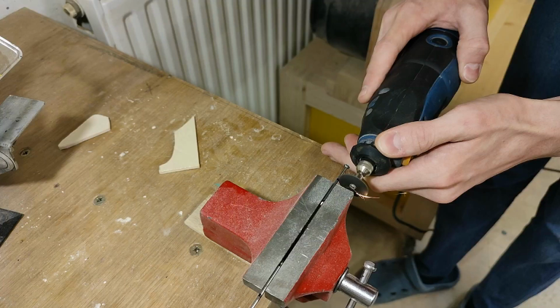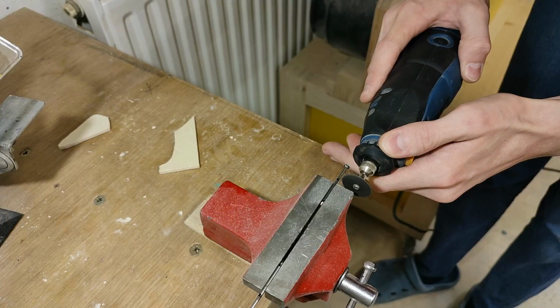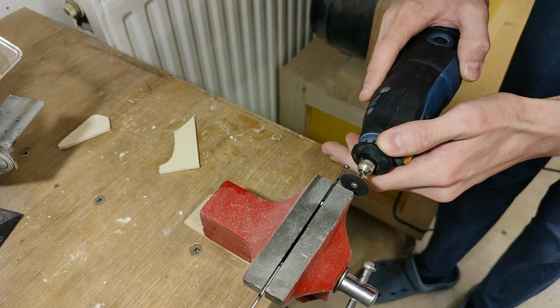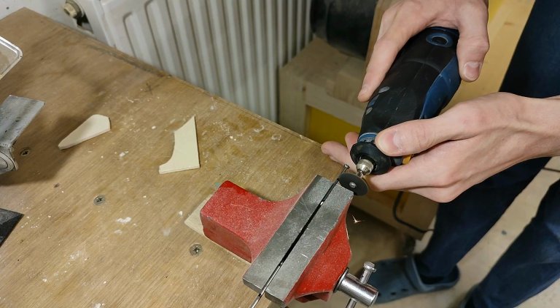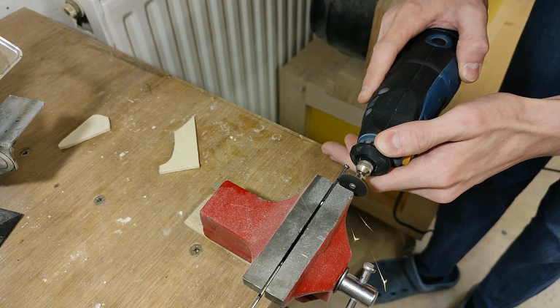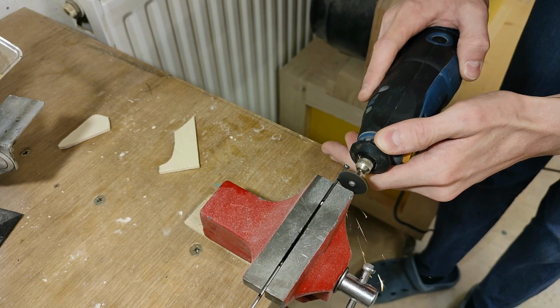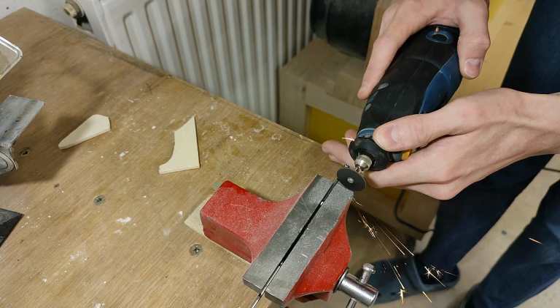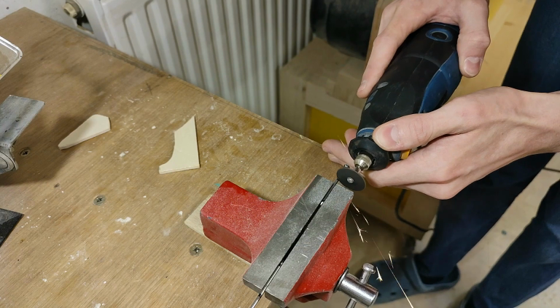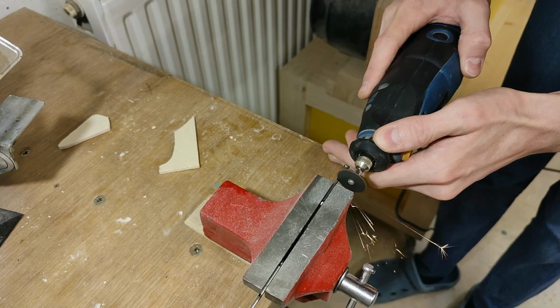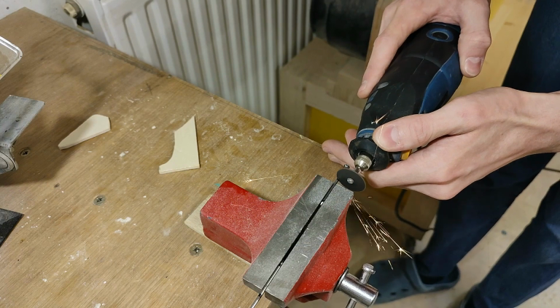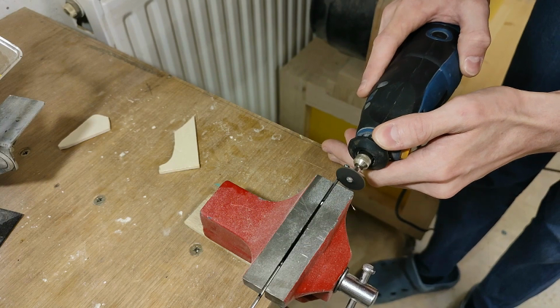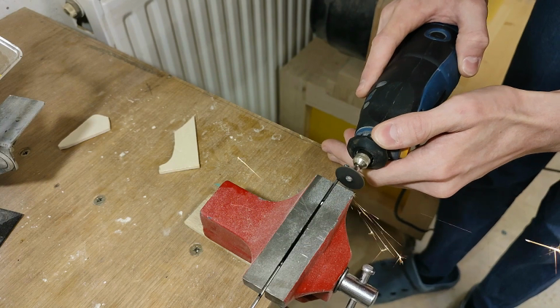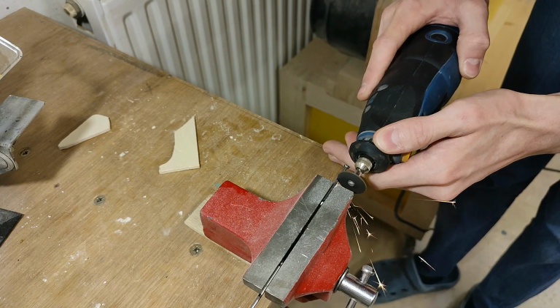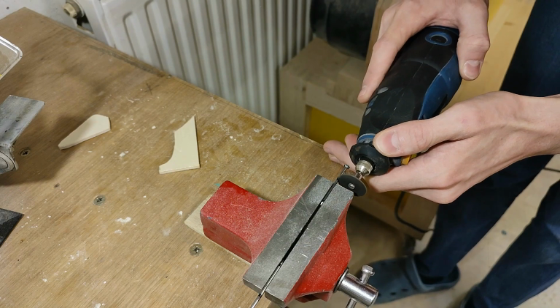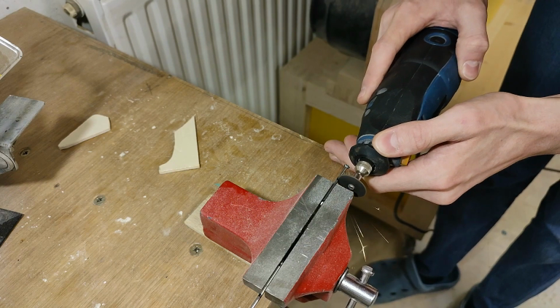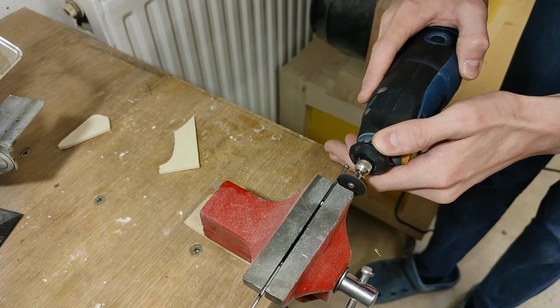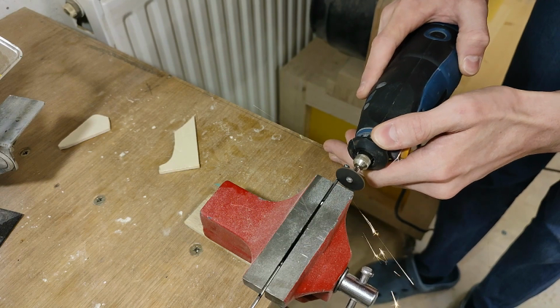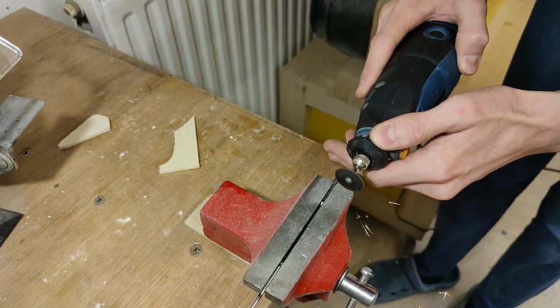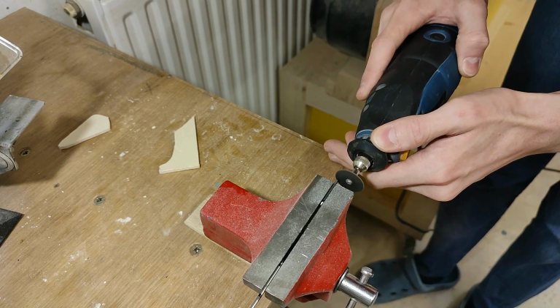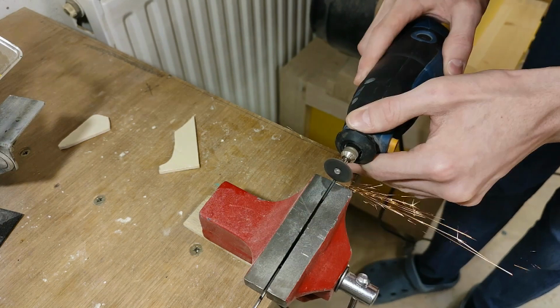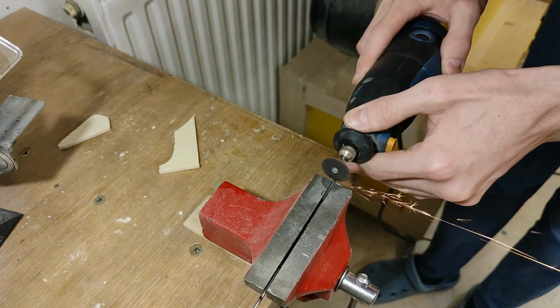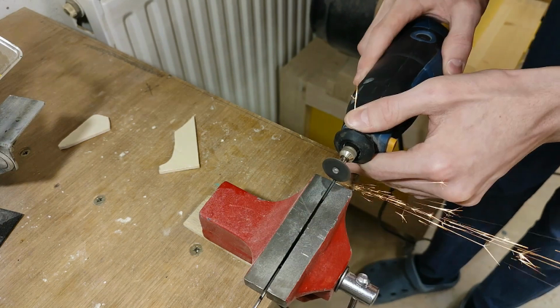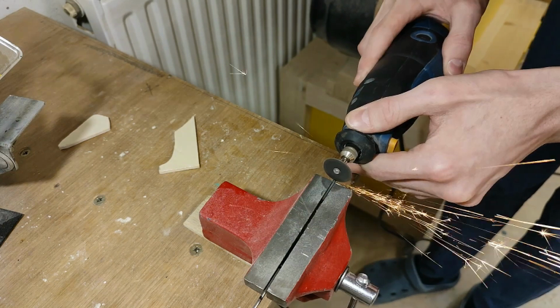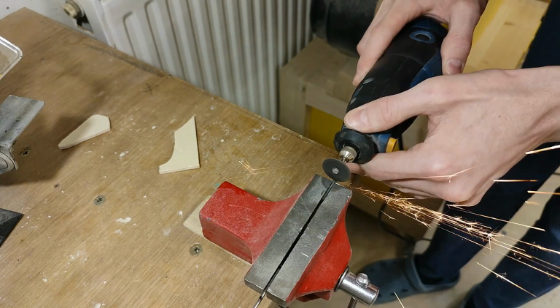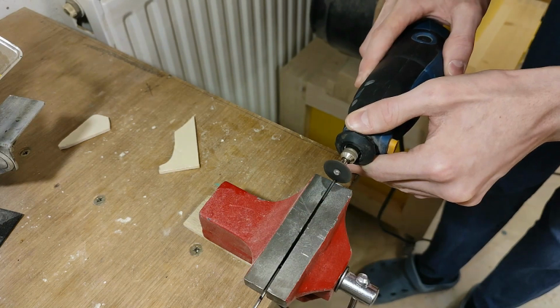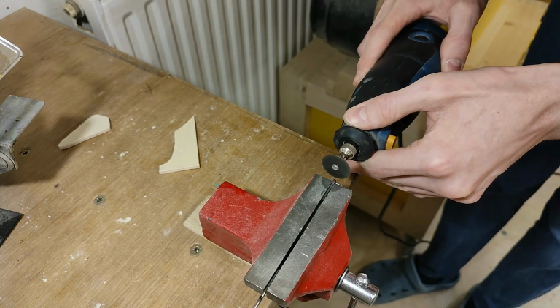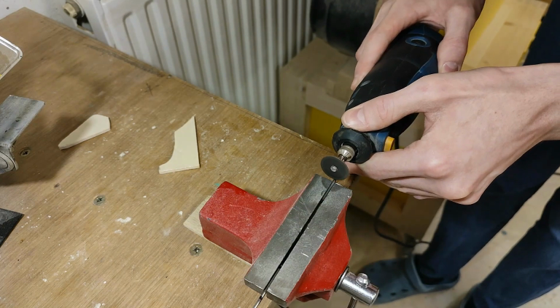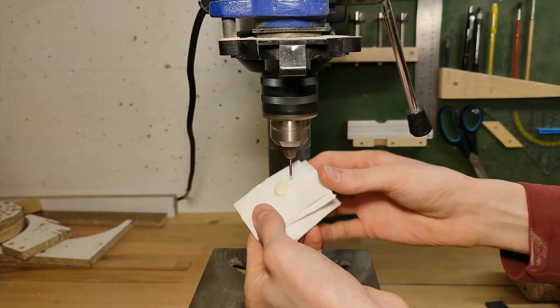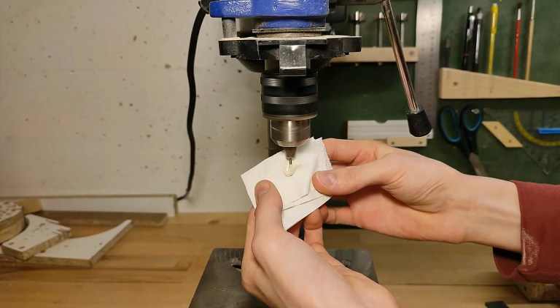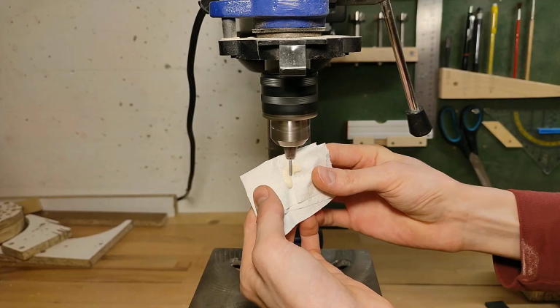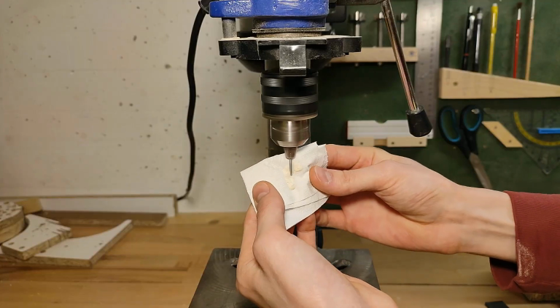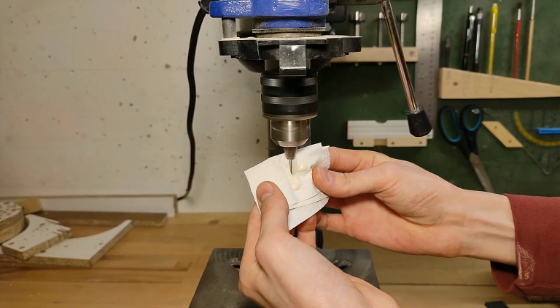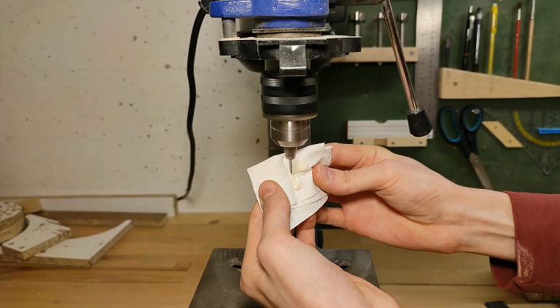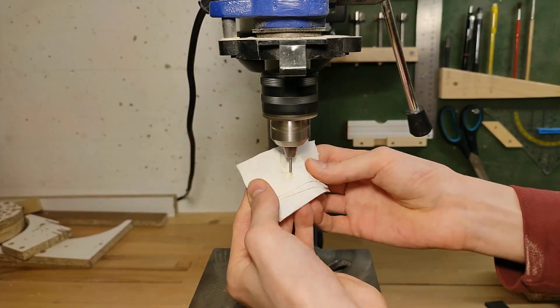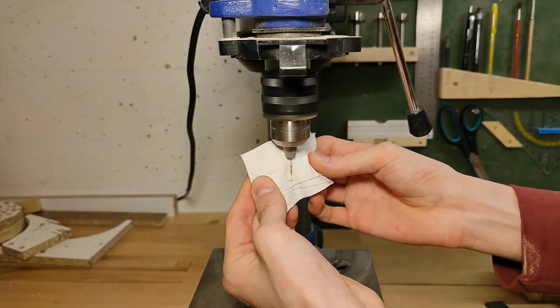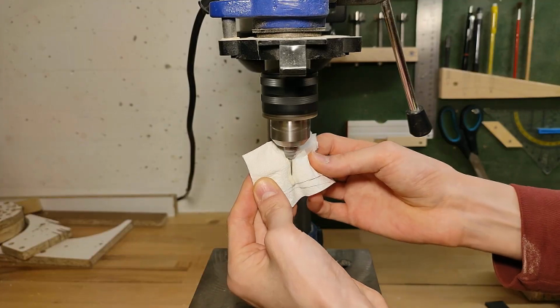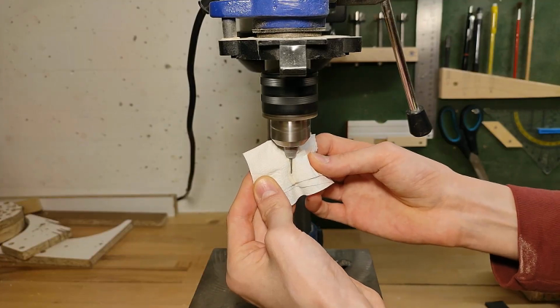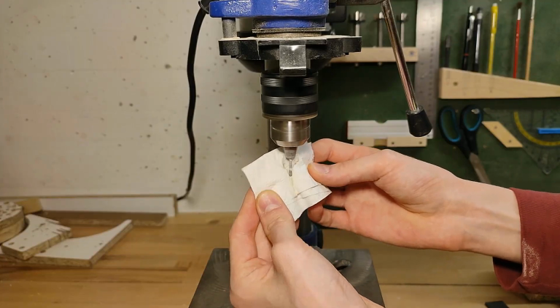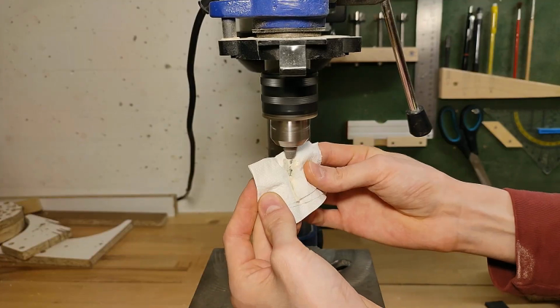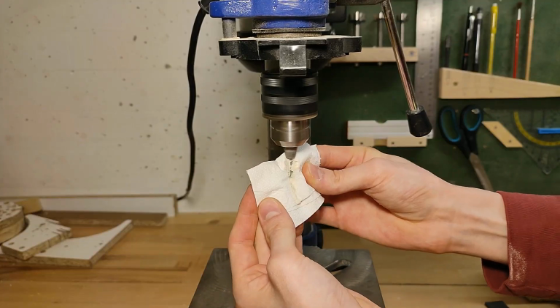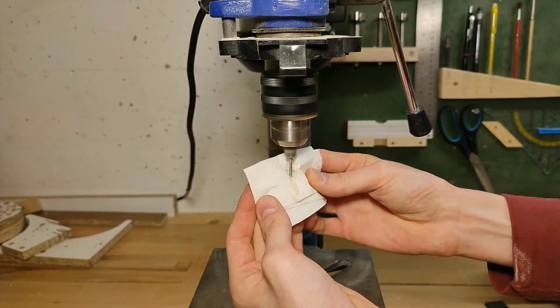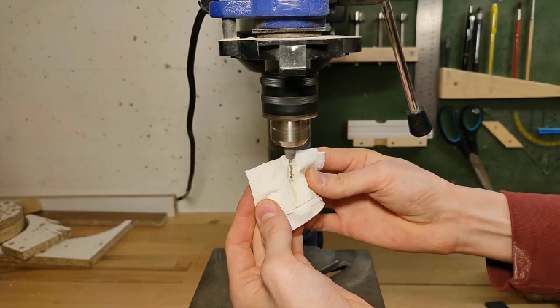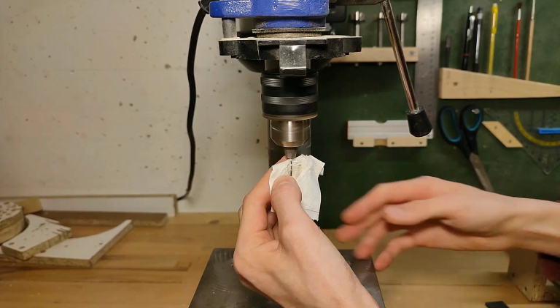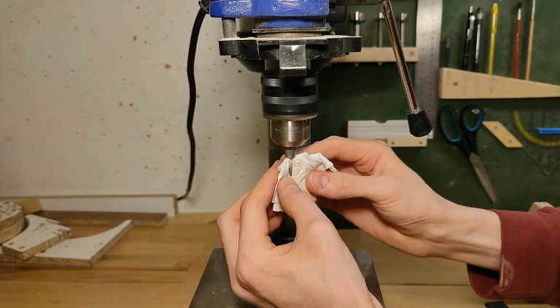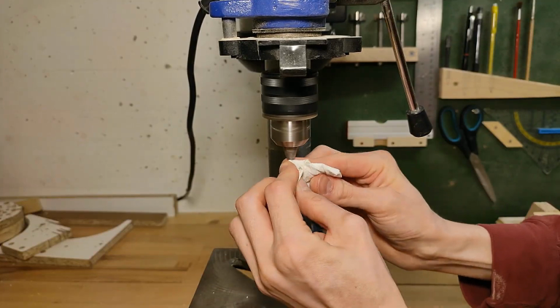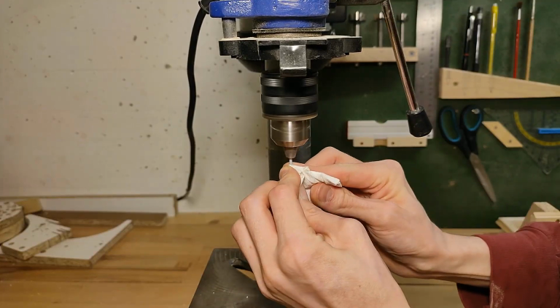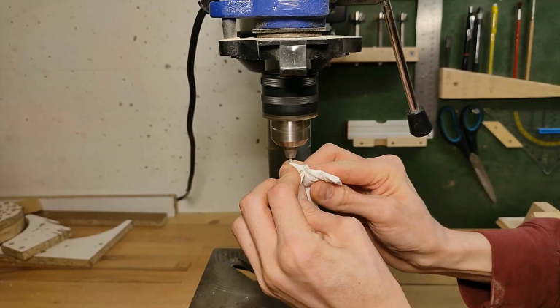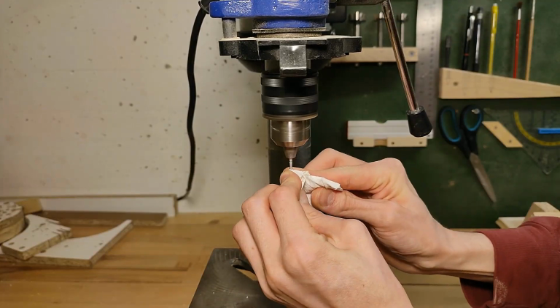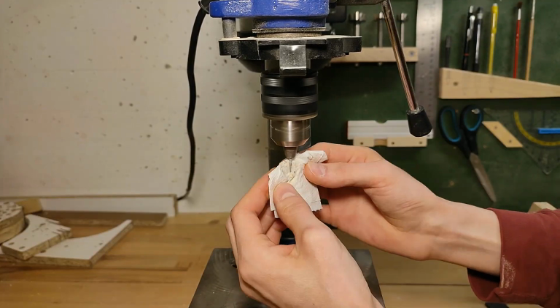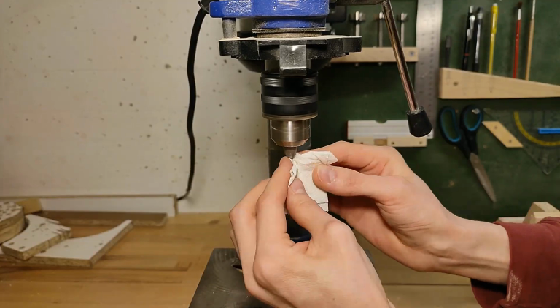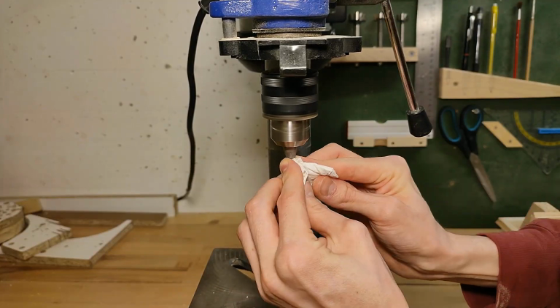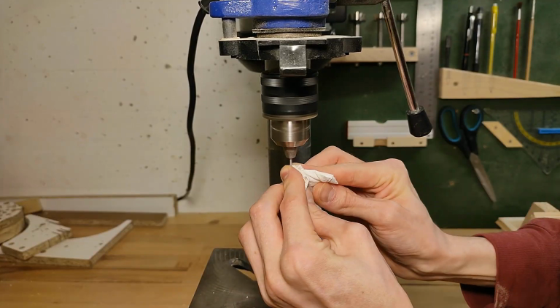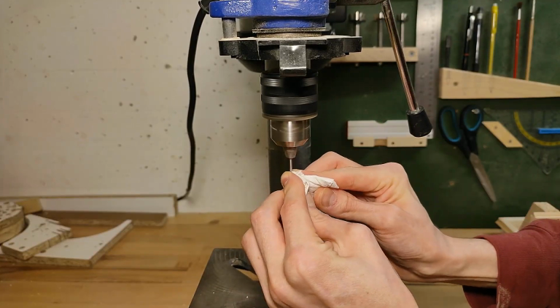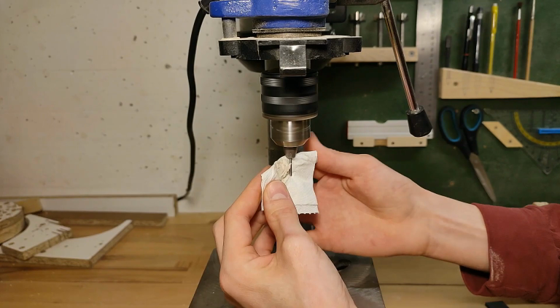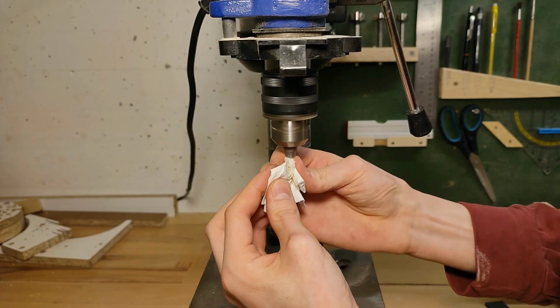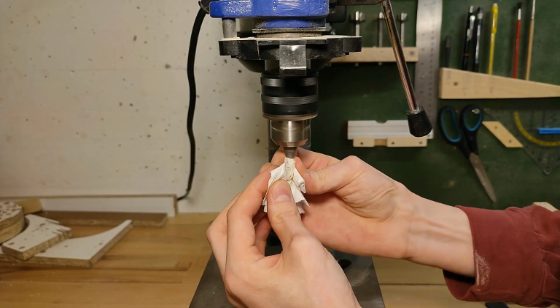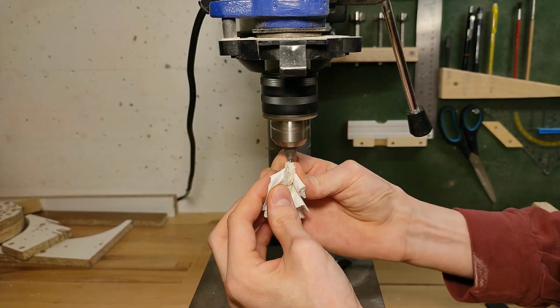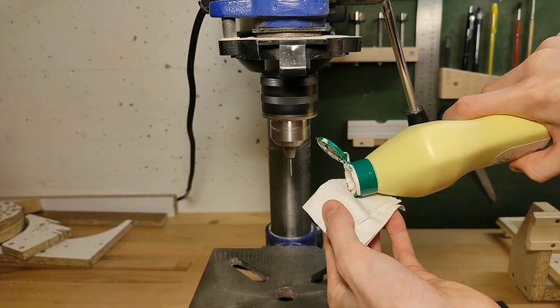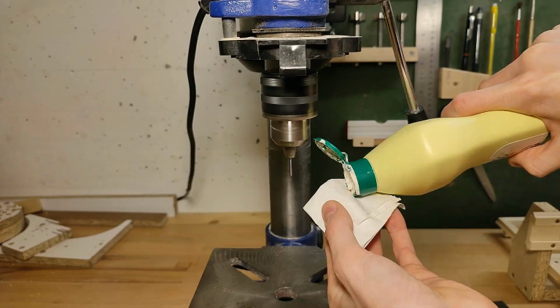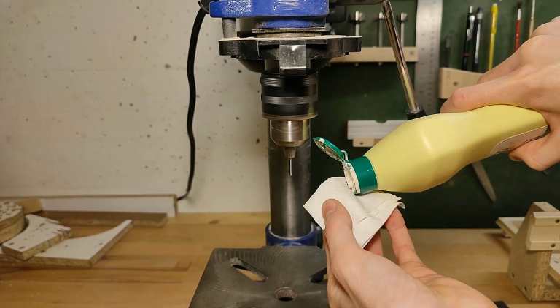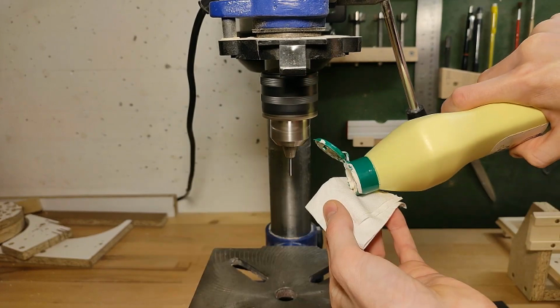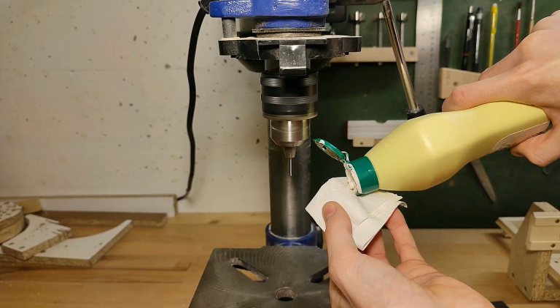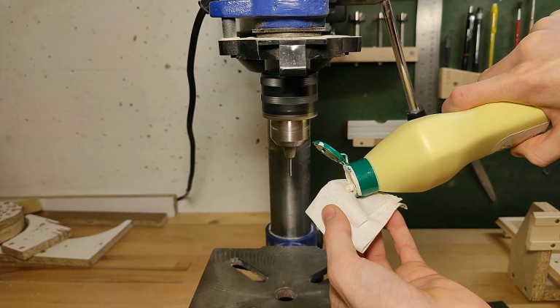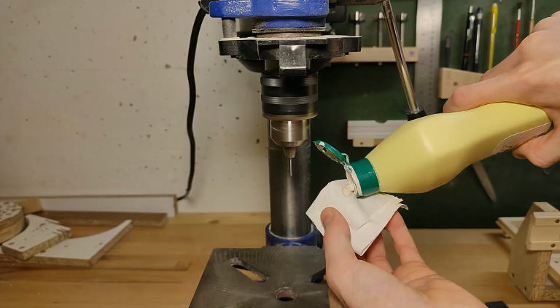Once I'm done with that, I'll grind off the head and tip of the nail so I can polish them up on the drill press using regular household scouring cream.